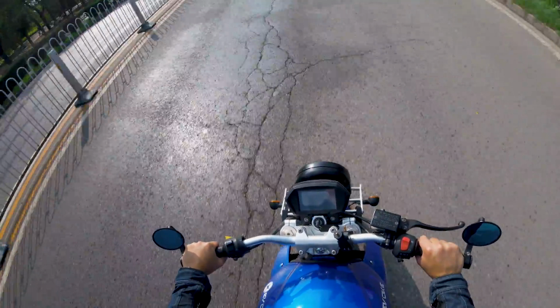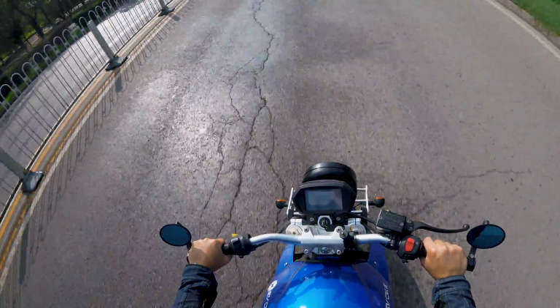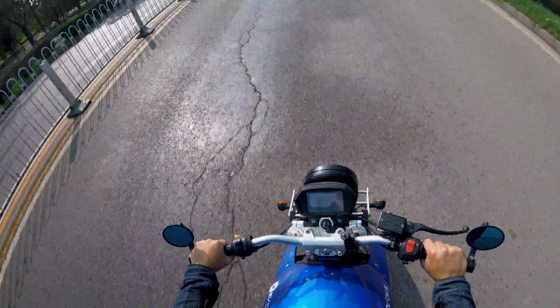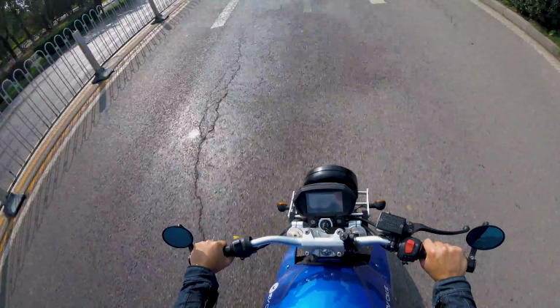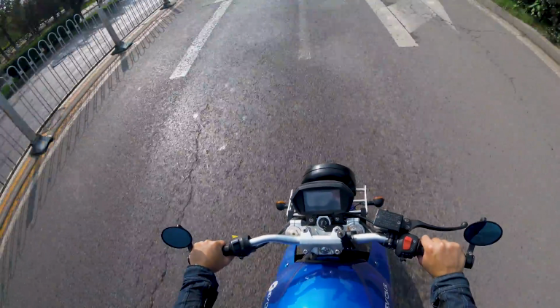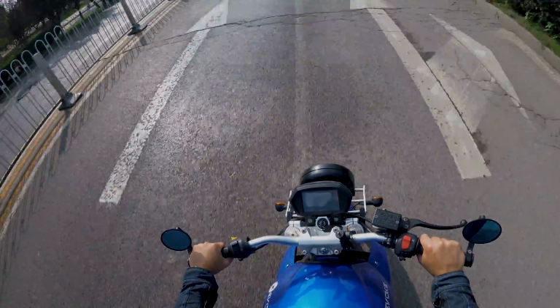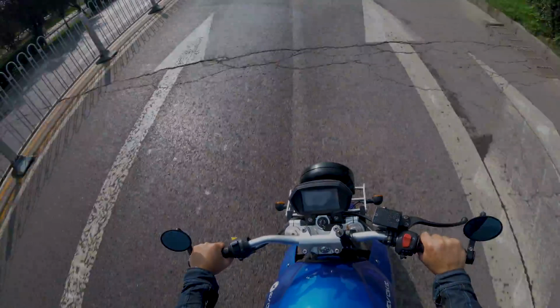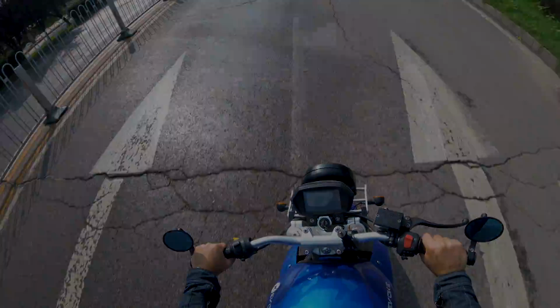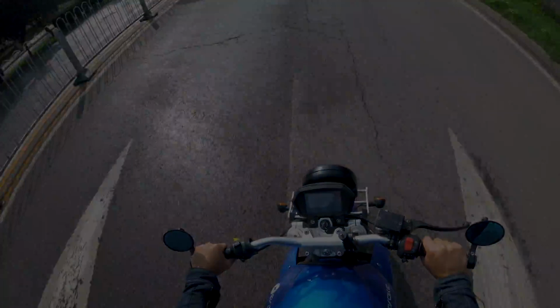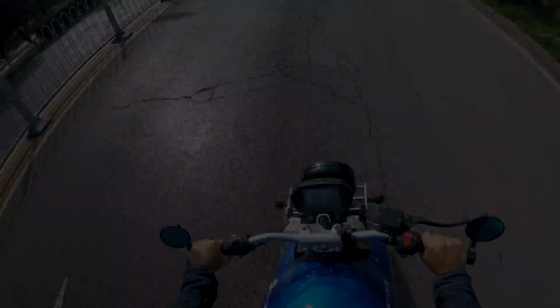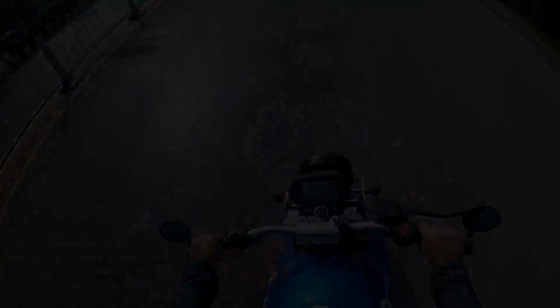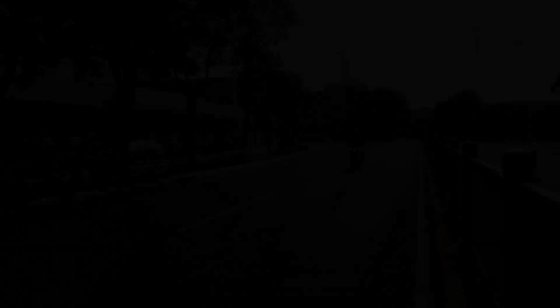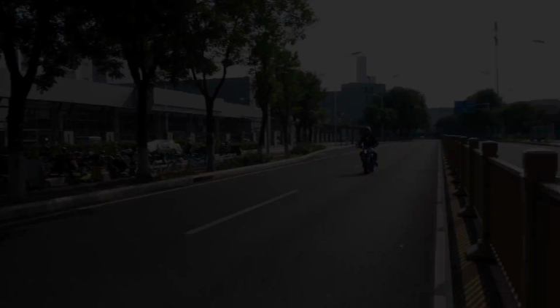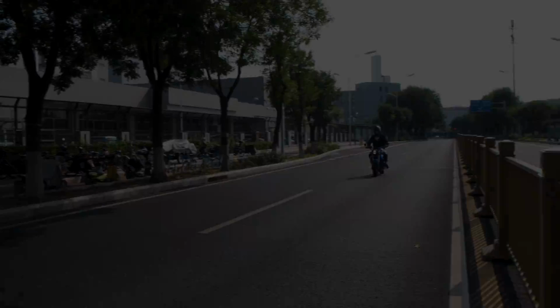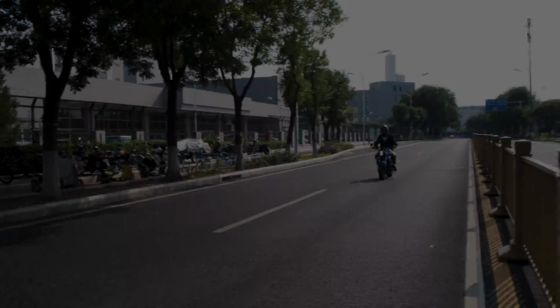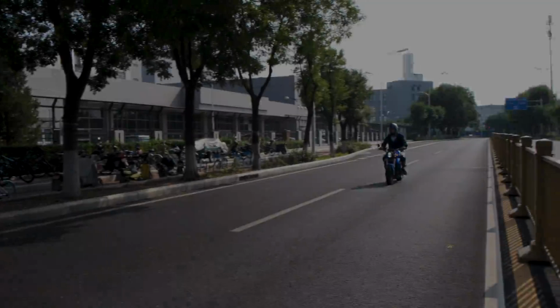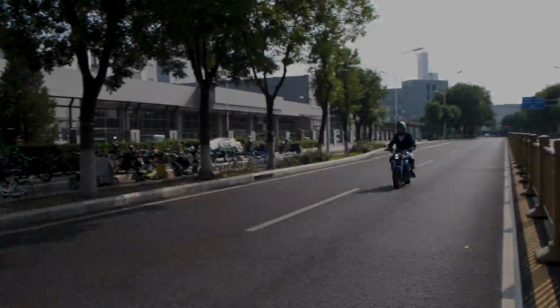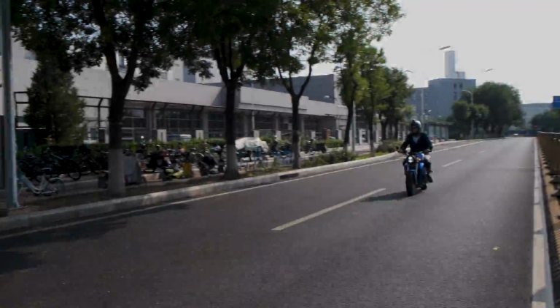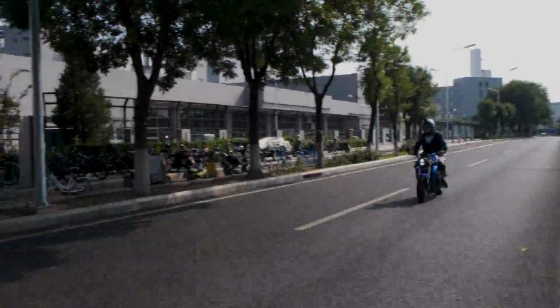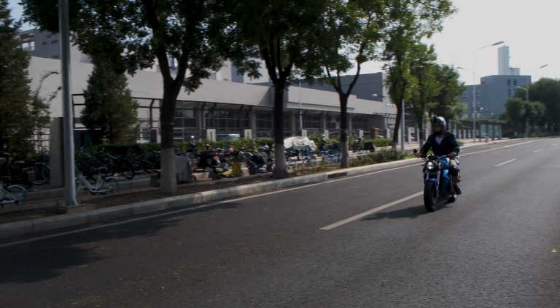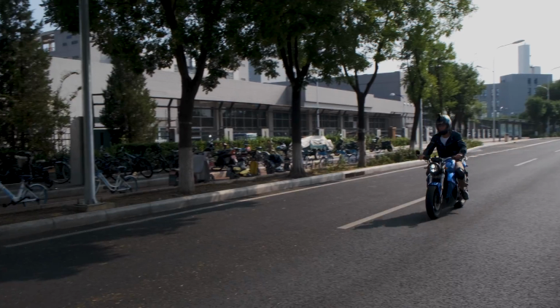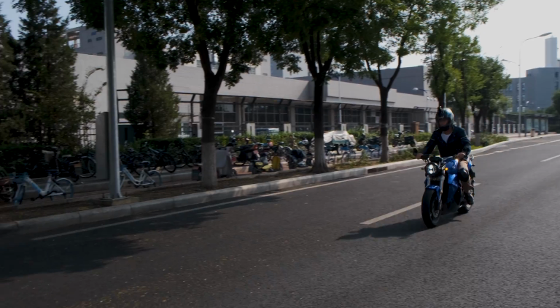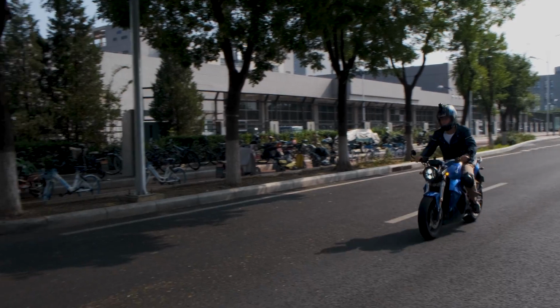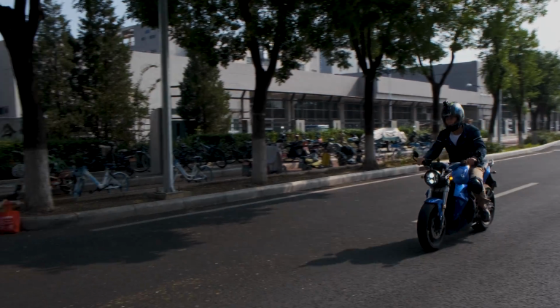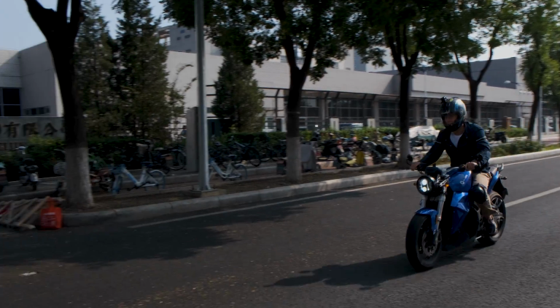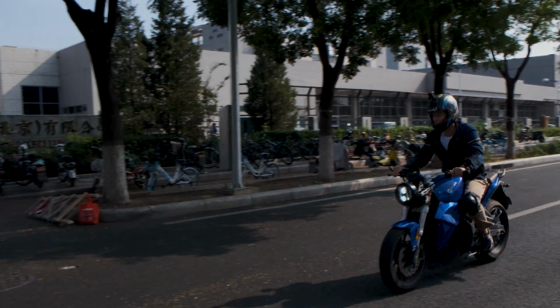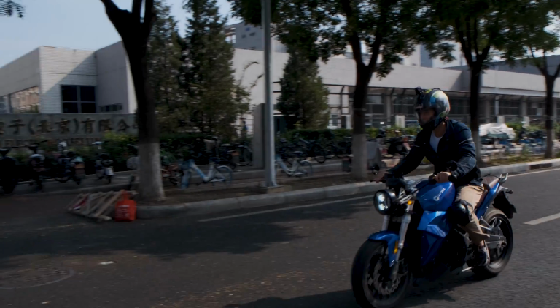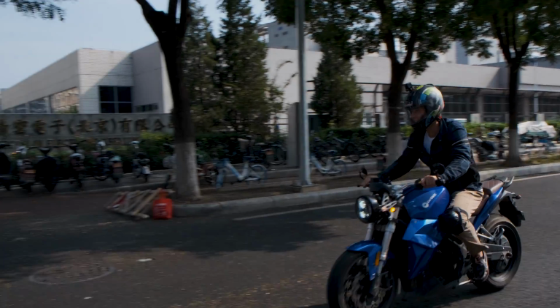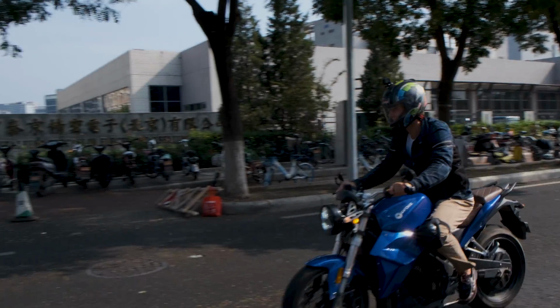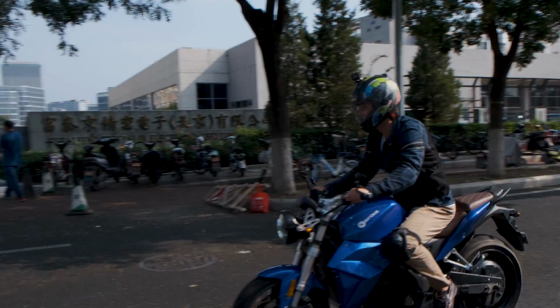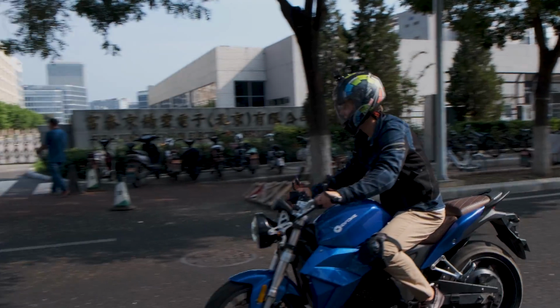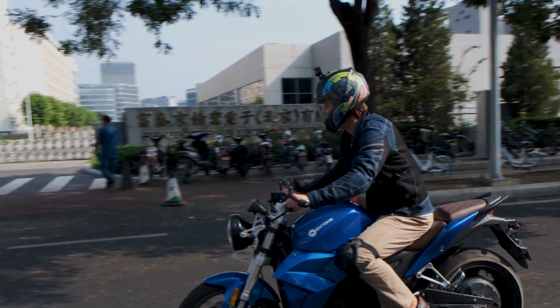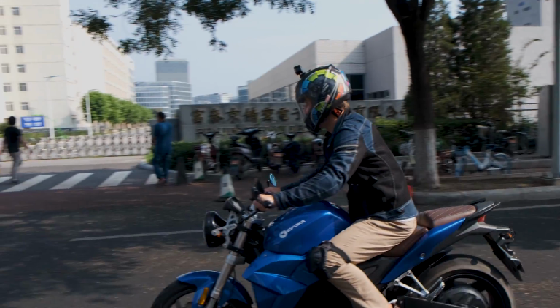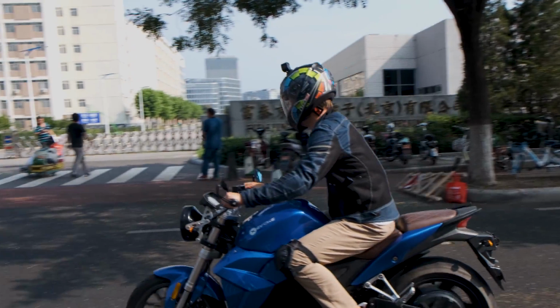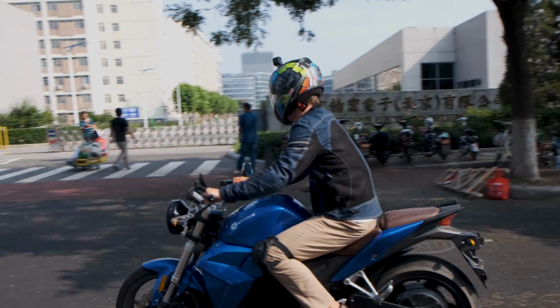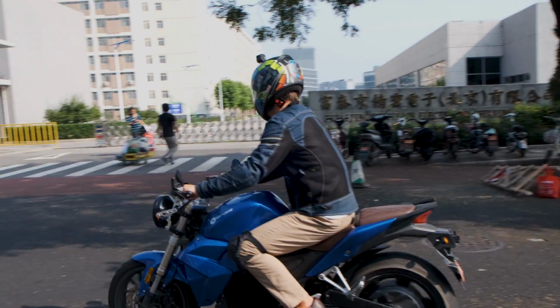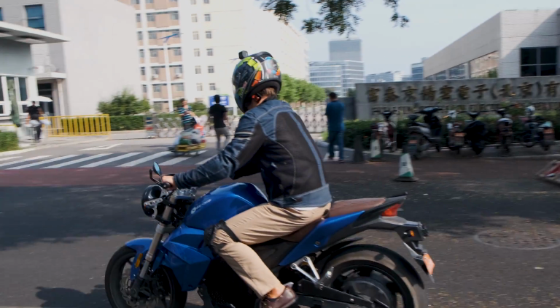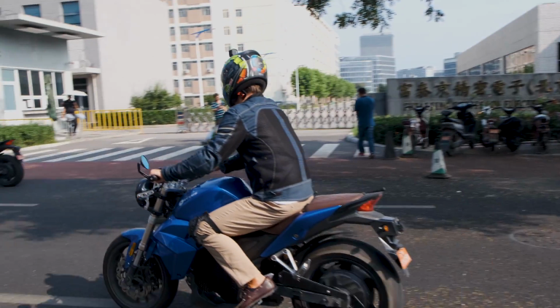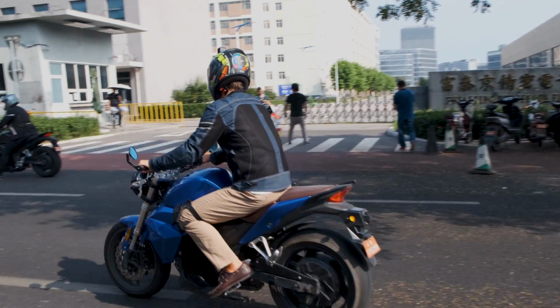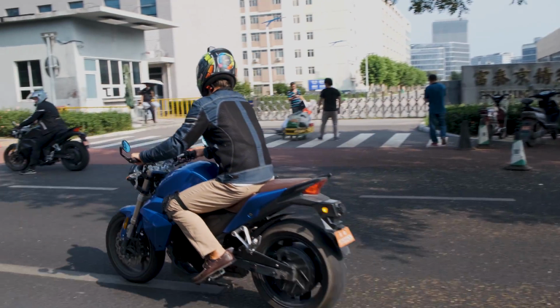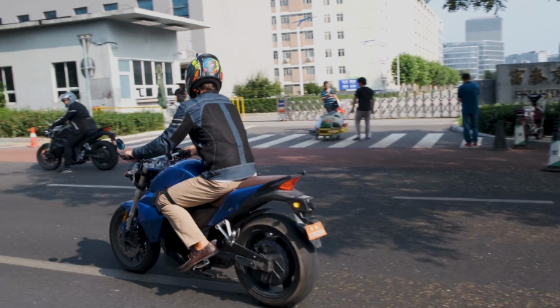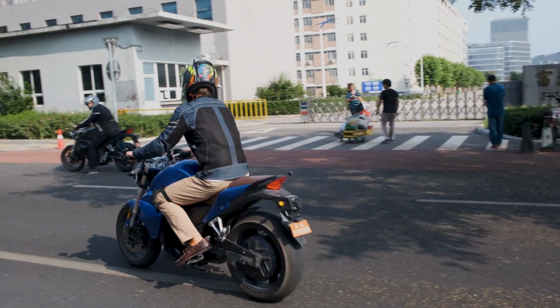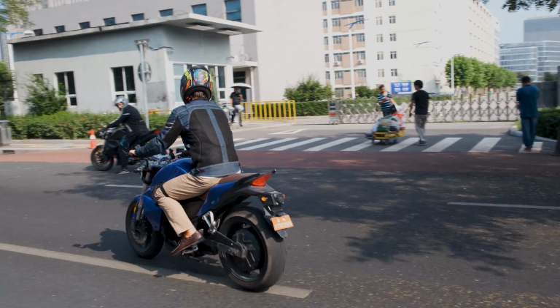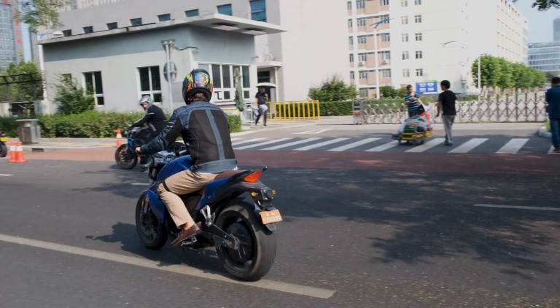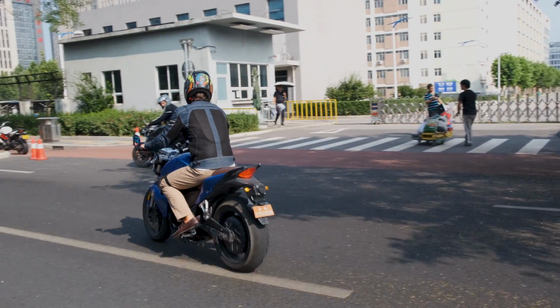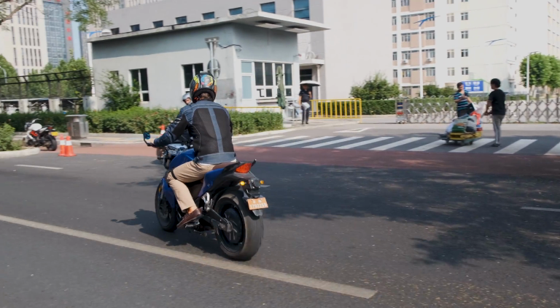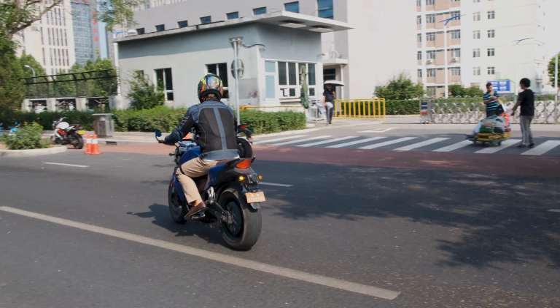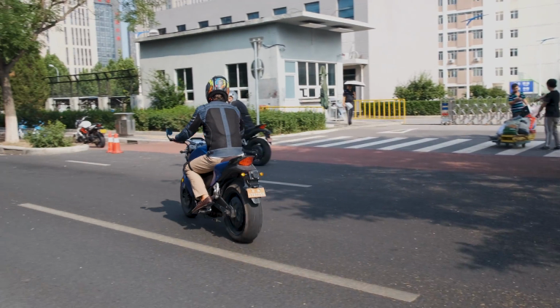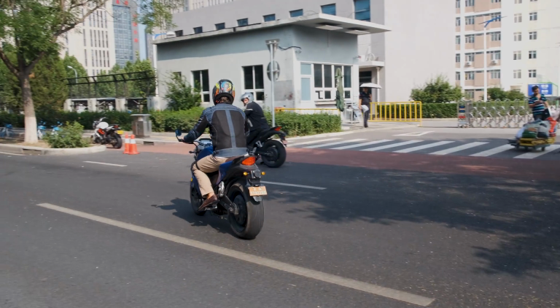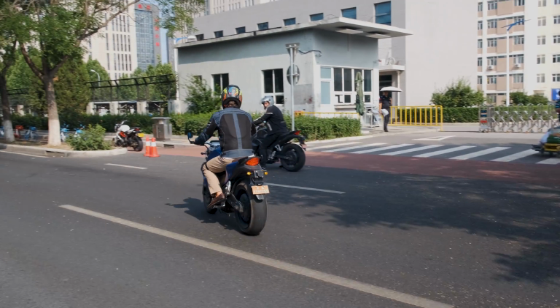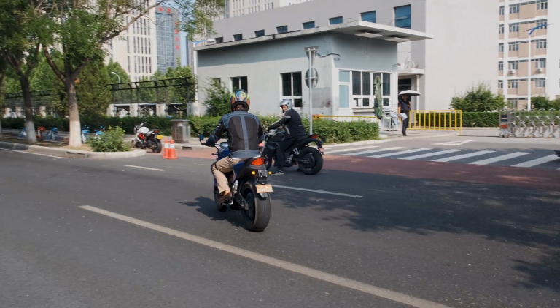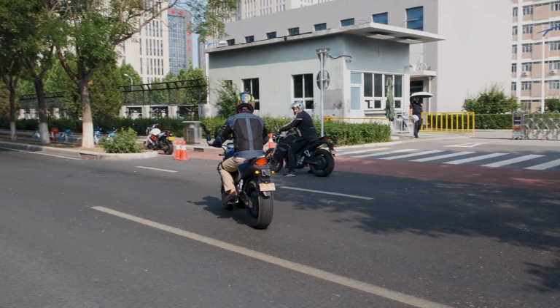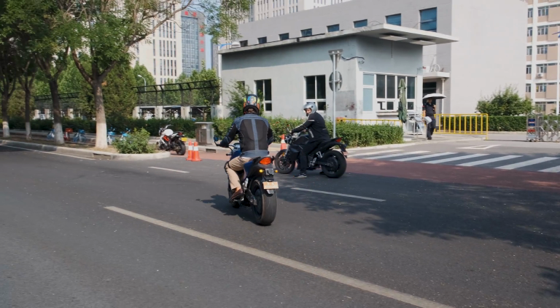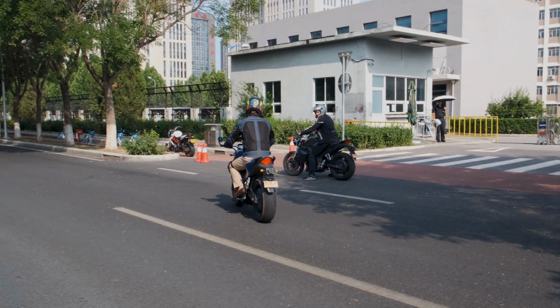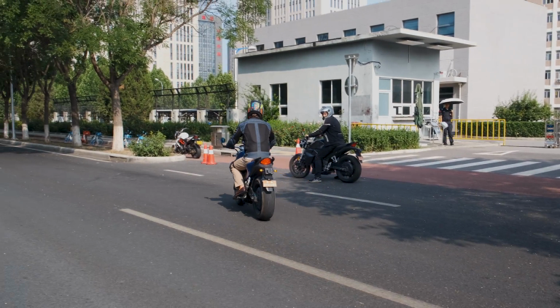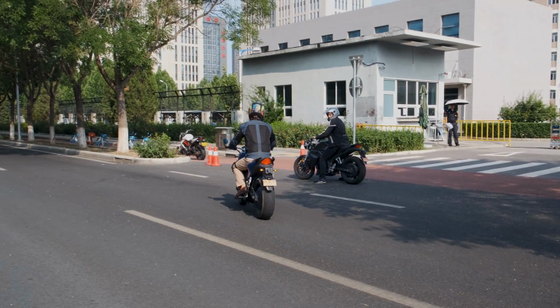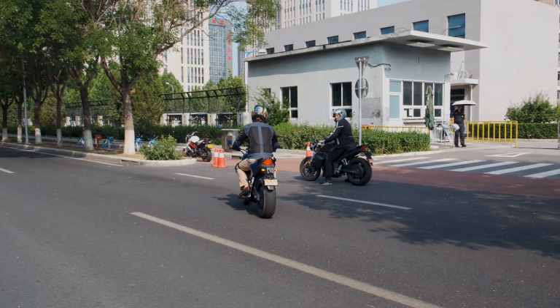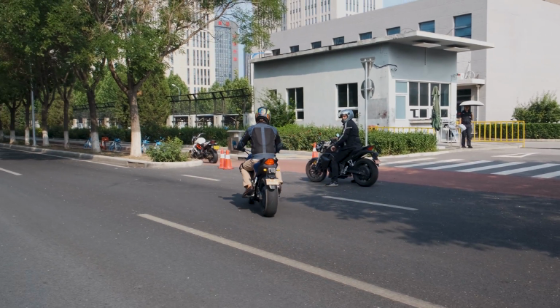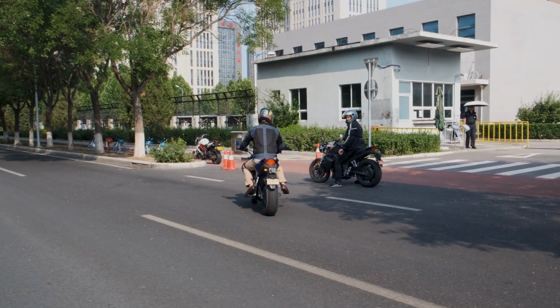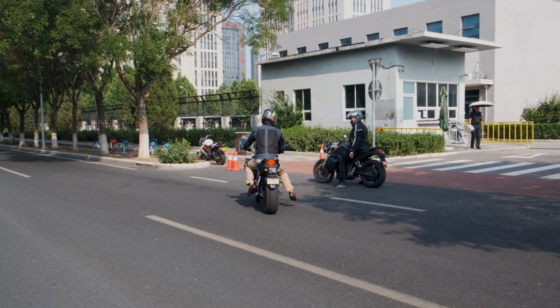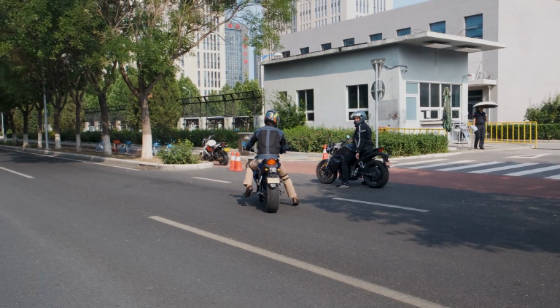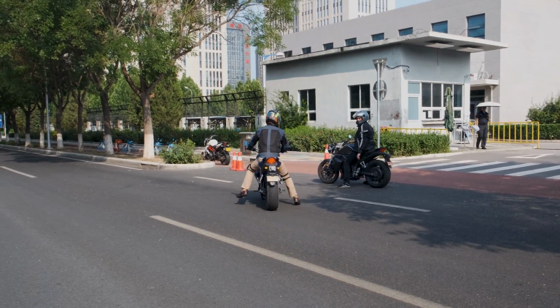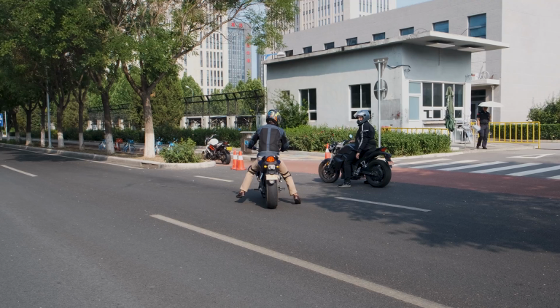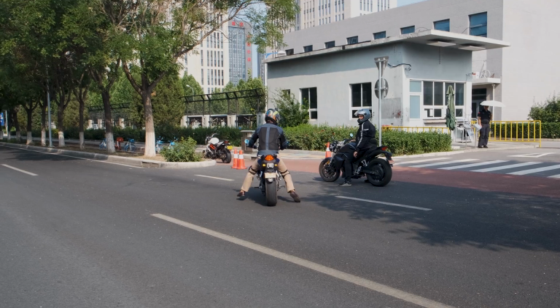Overall I was pretty bowled over by the performance and just how fun the electric bike was to drive. And I'm perhaps even tempted by the fact that they're now exporting to the UK.